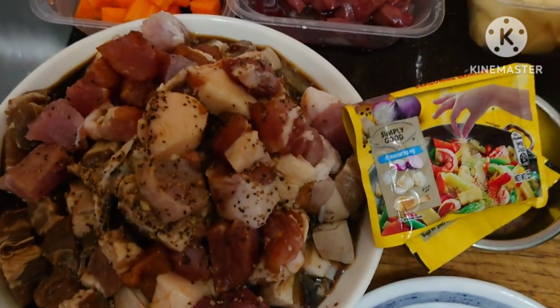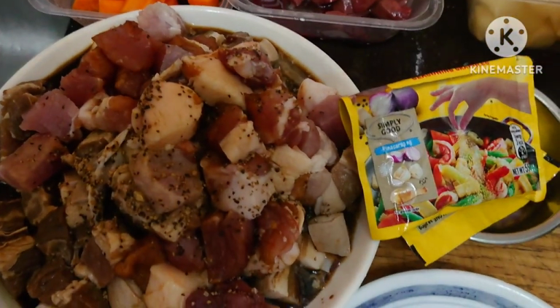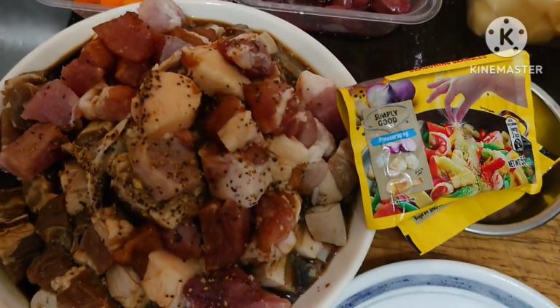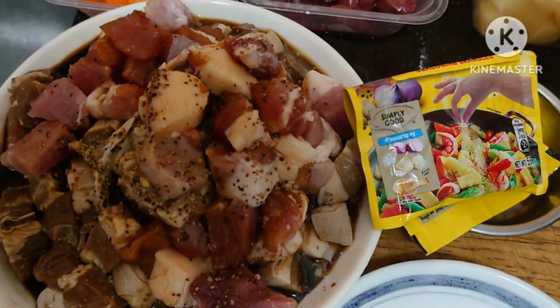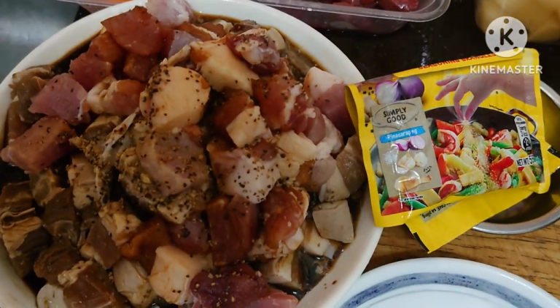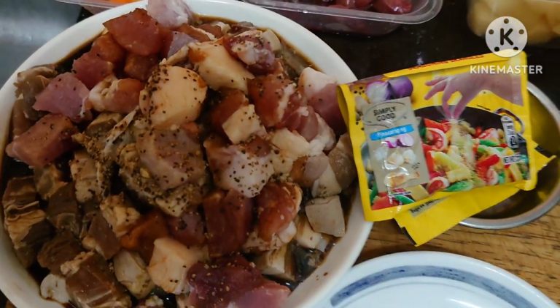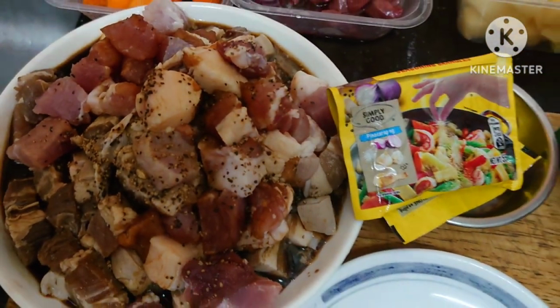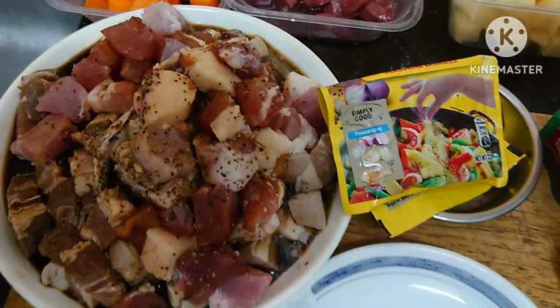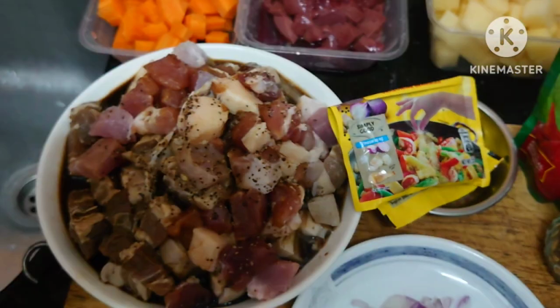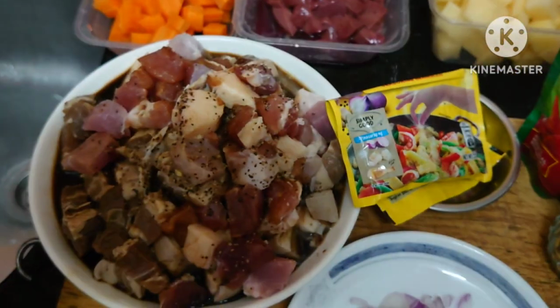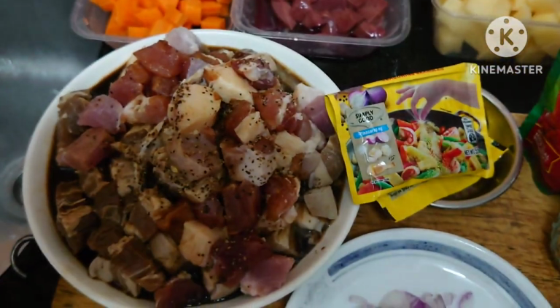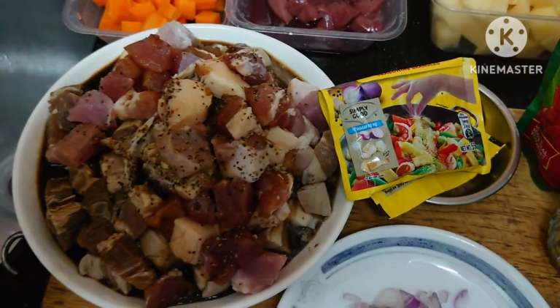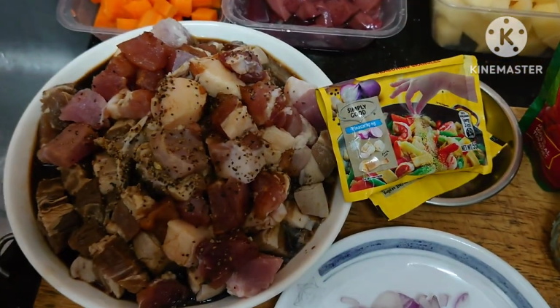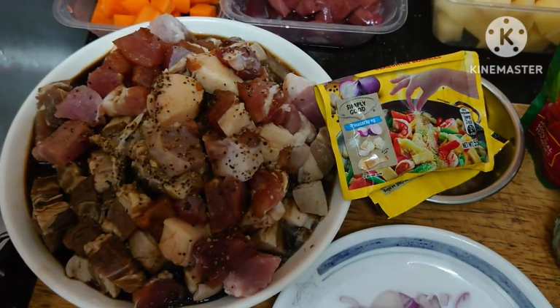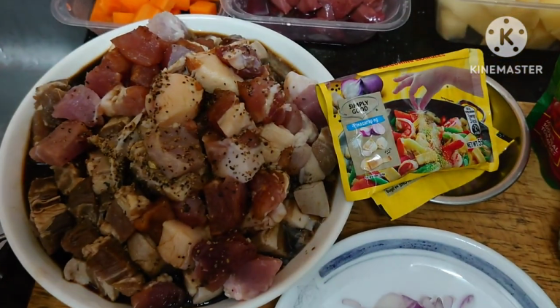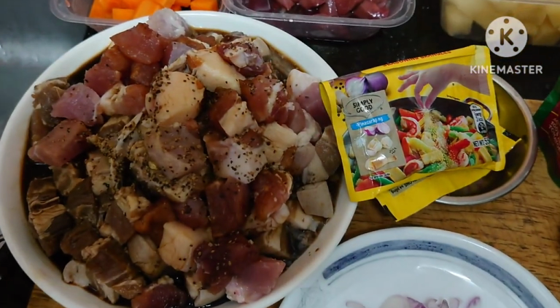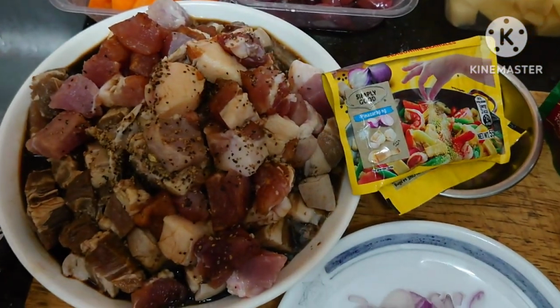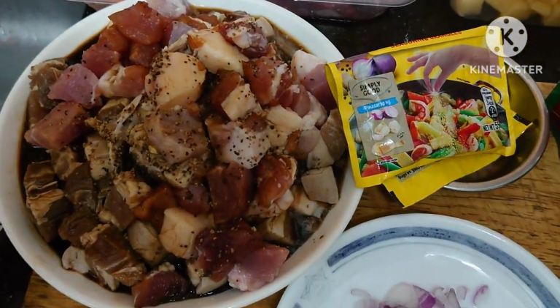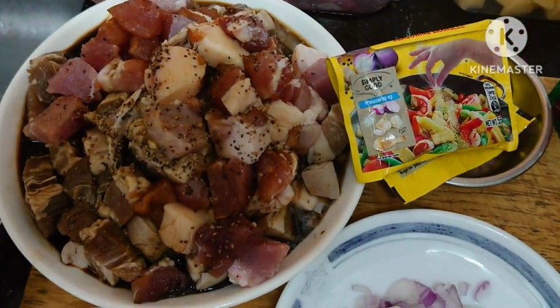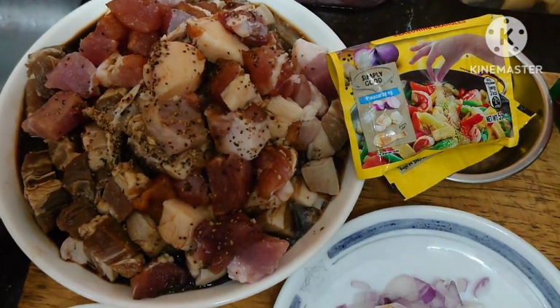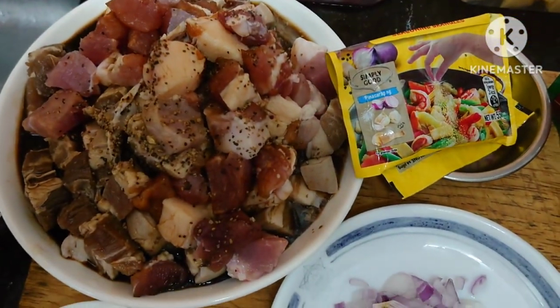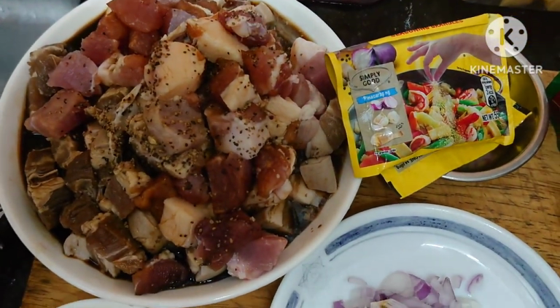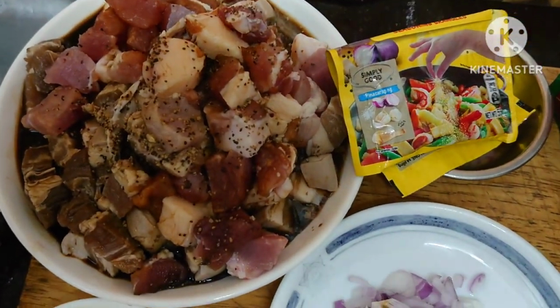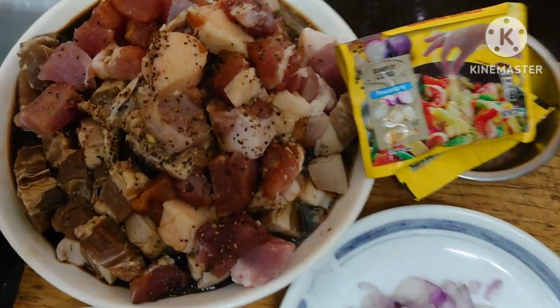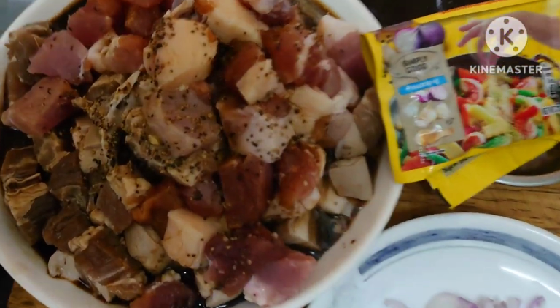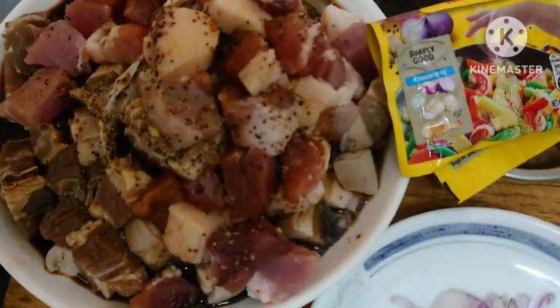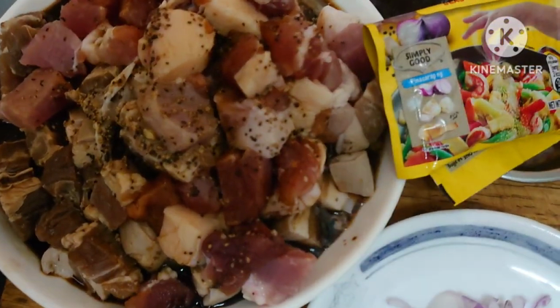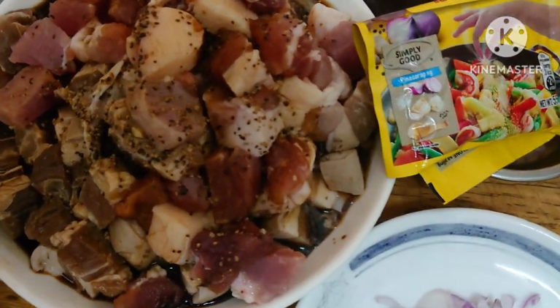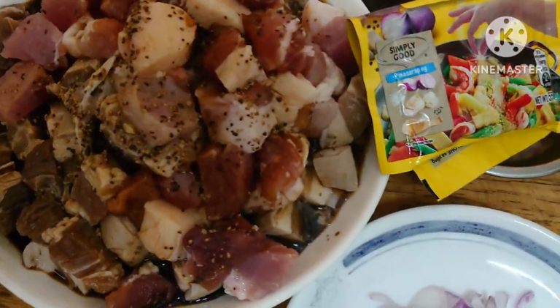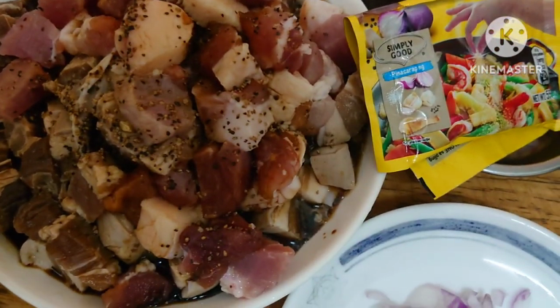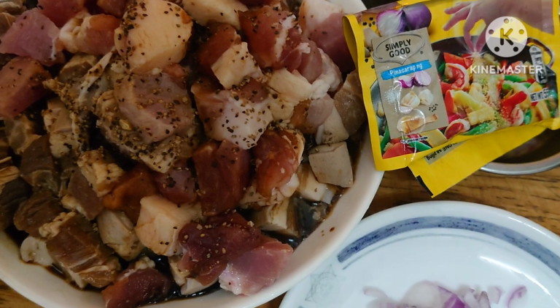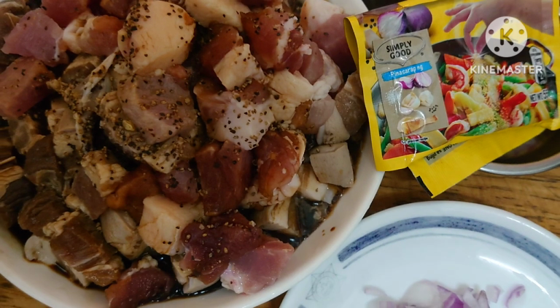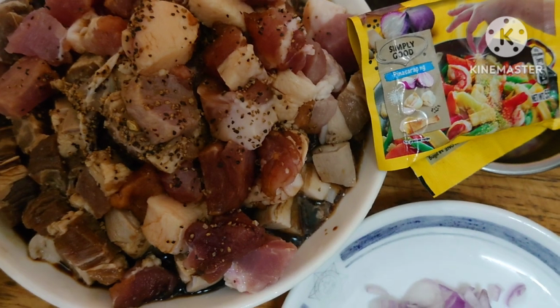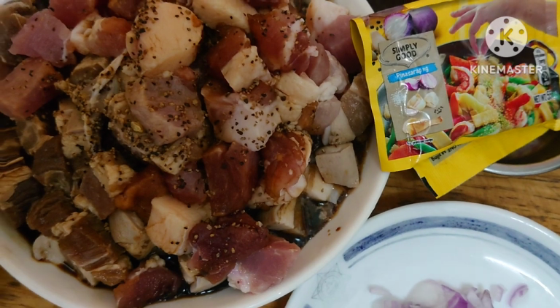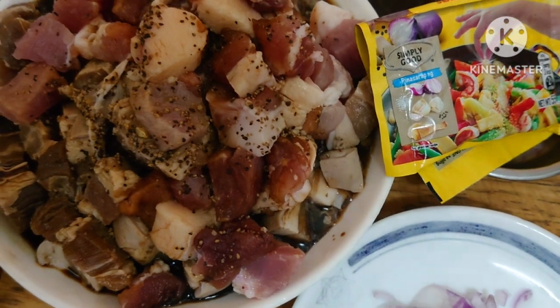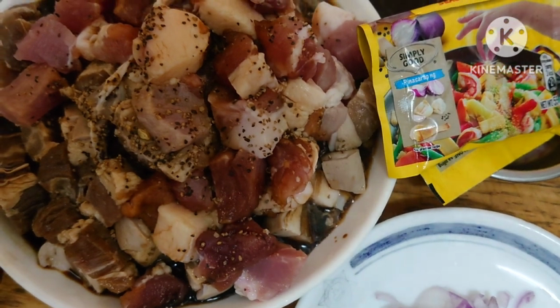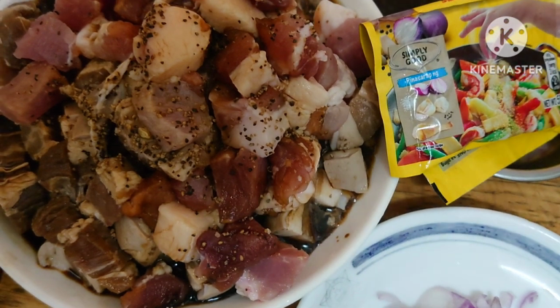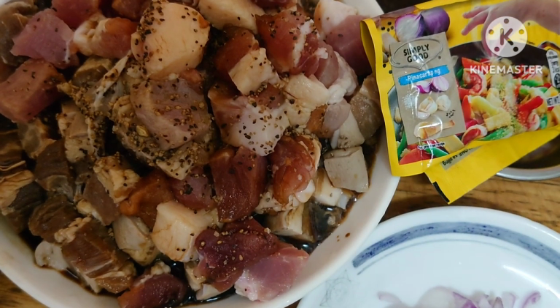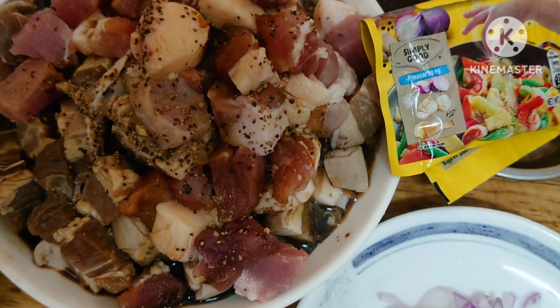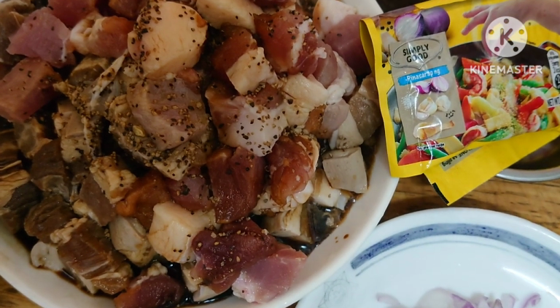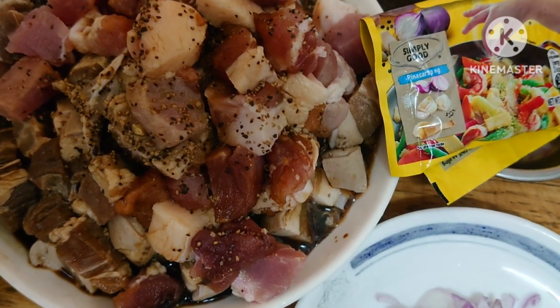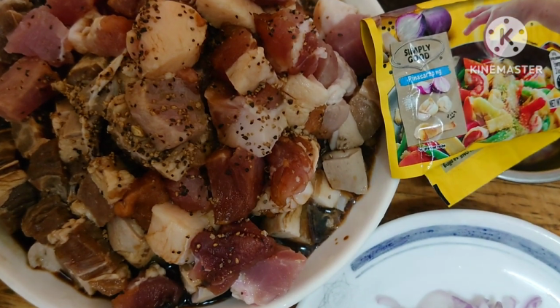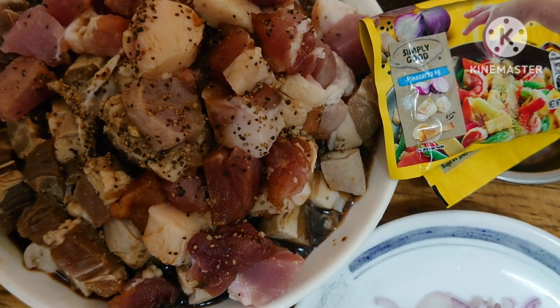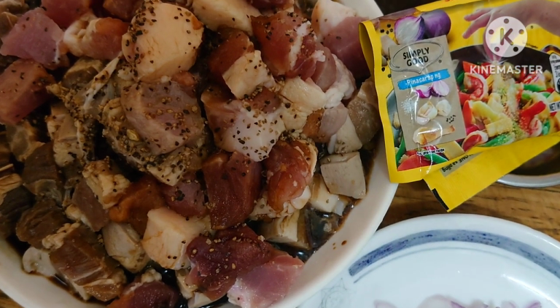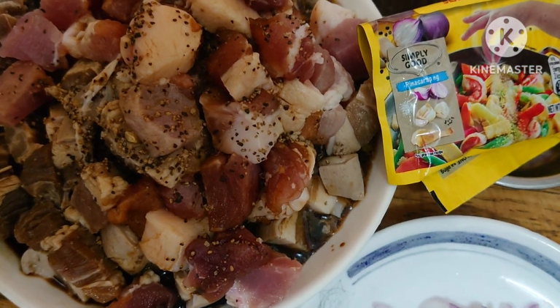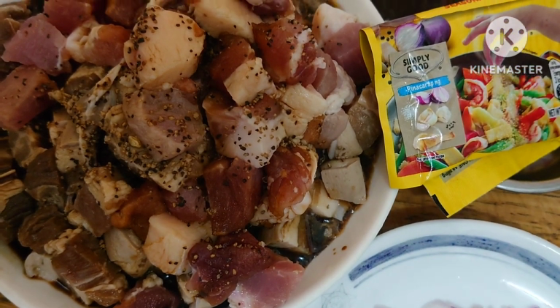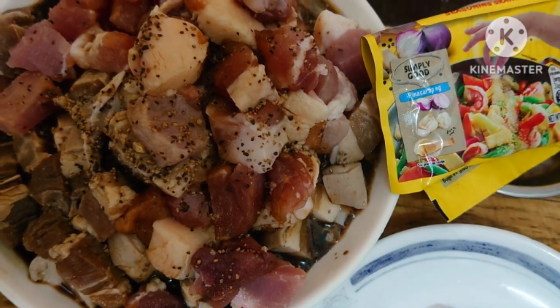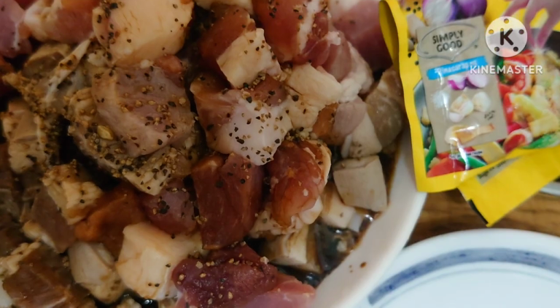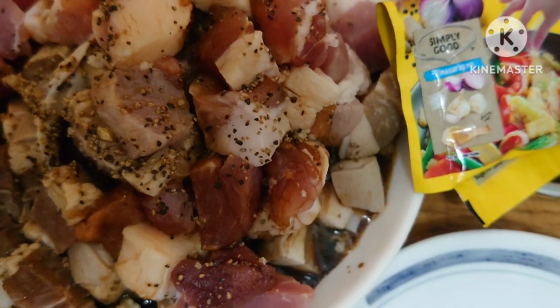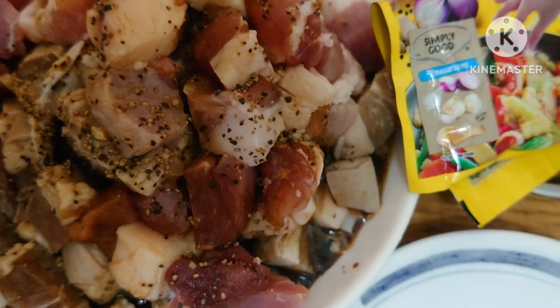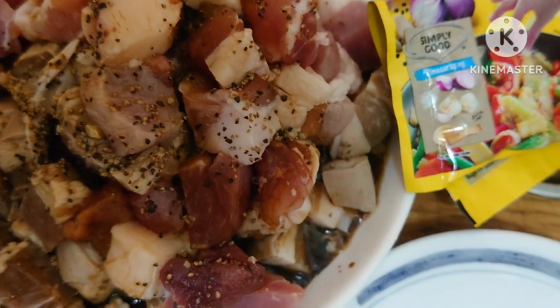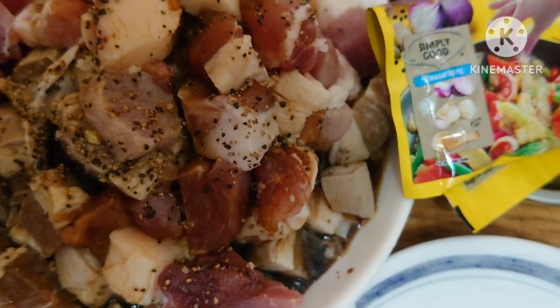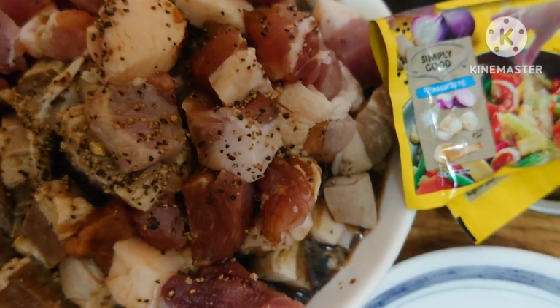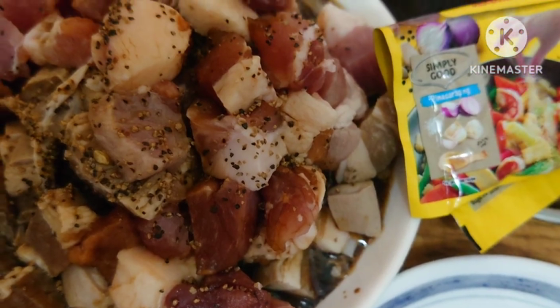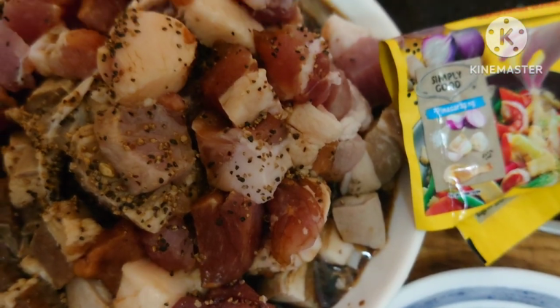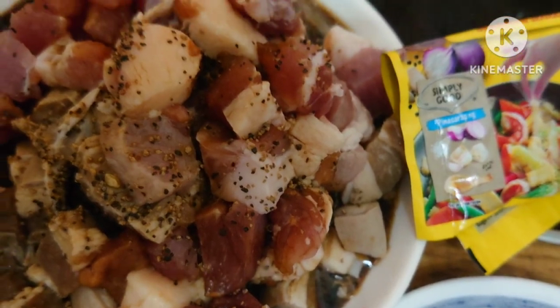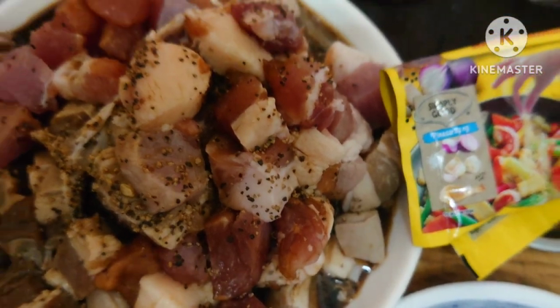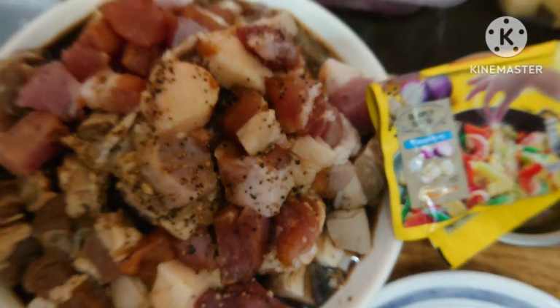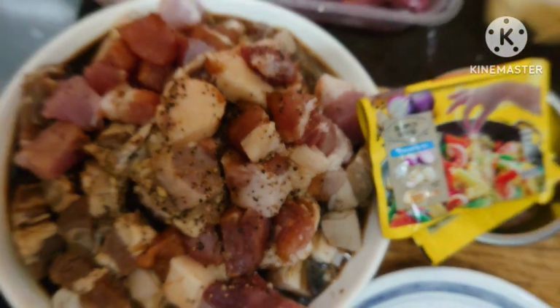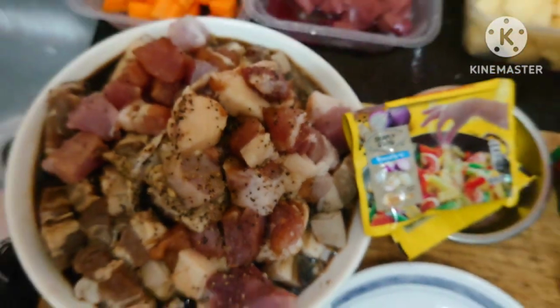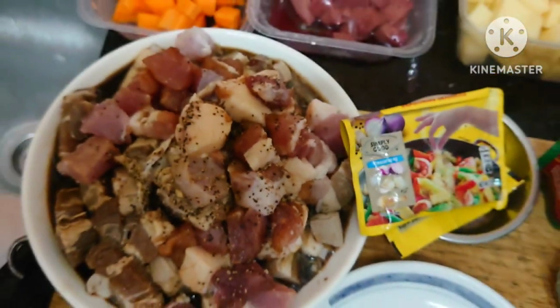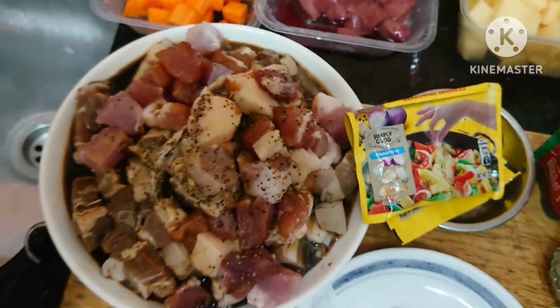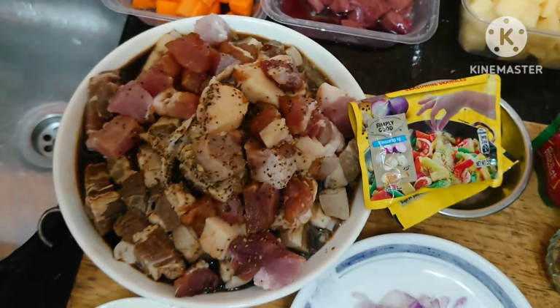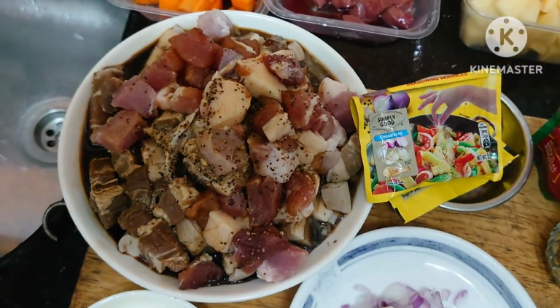The pork you need to marinate with black pepper, calamansi, and soy sauce.